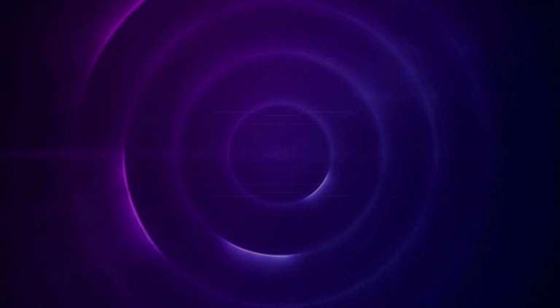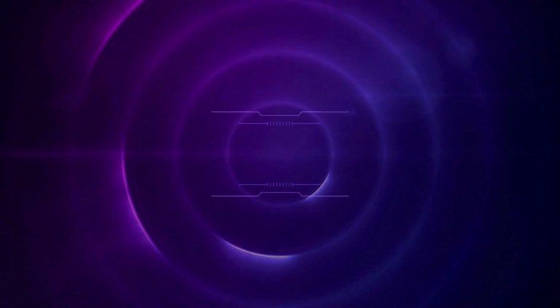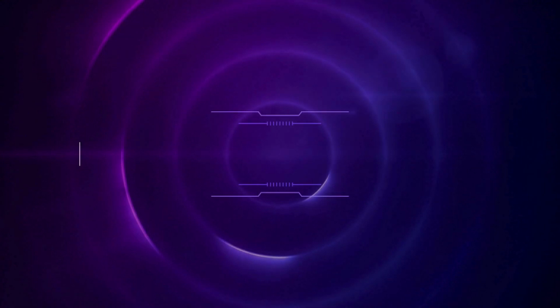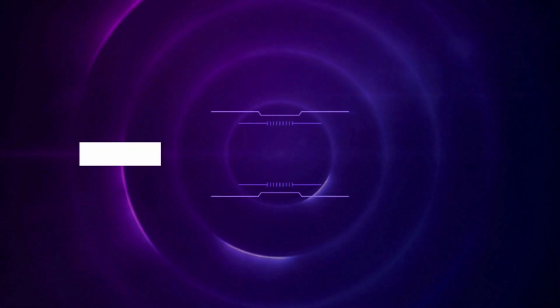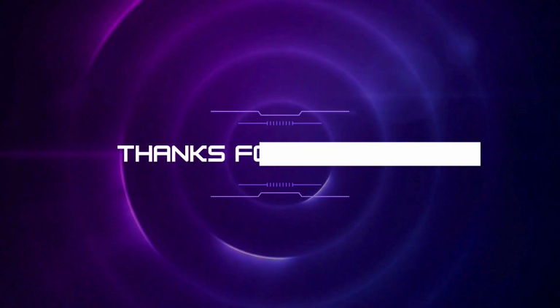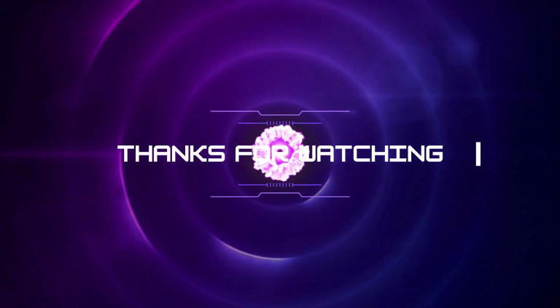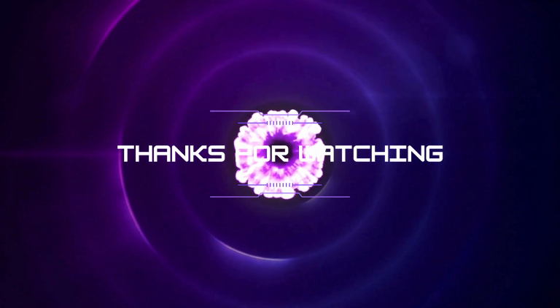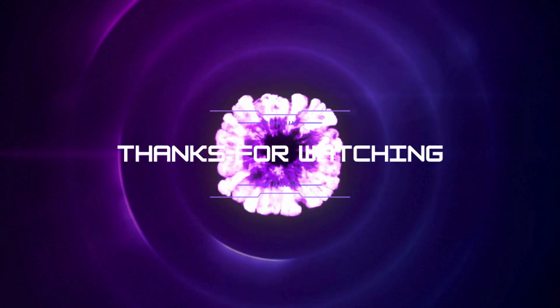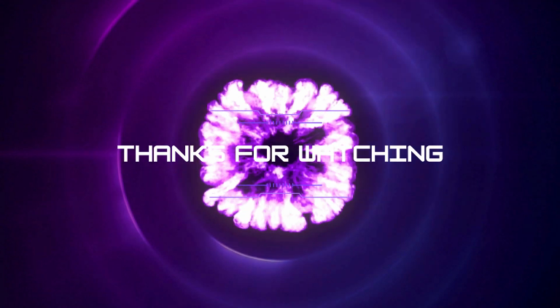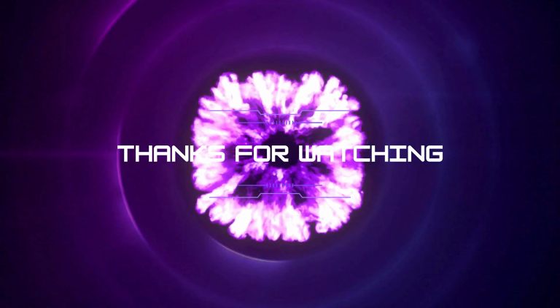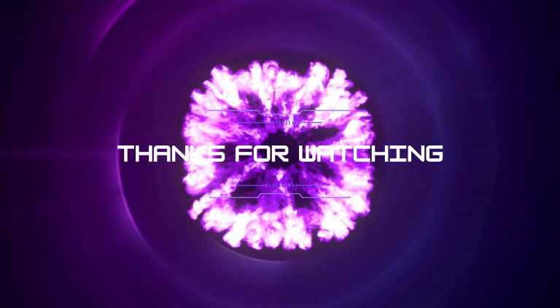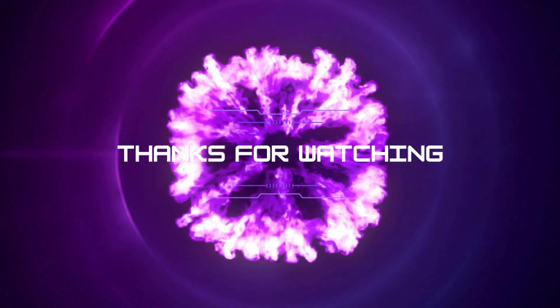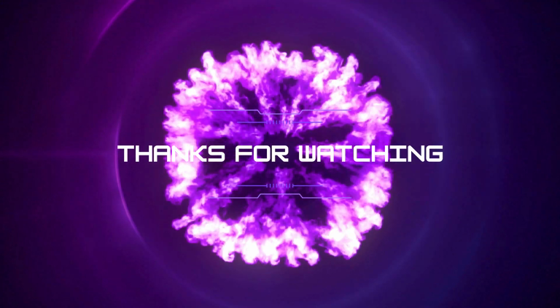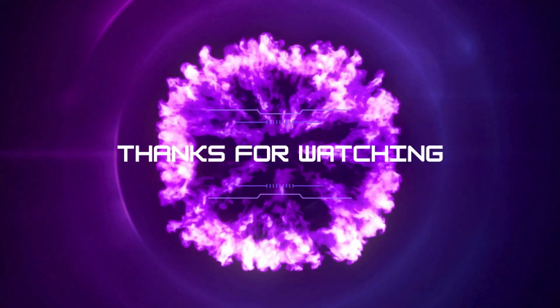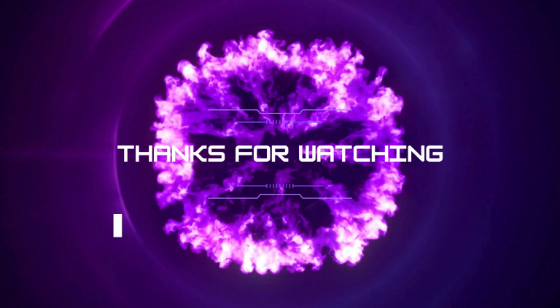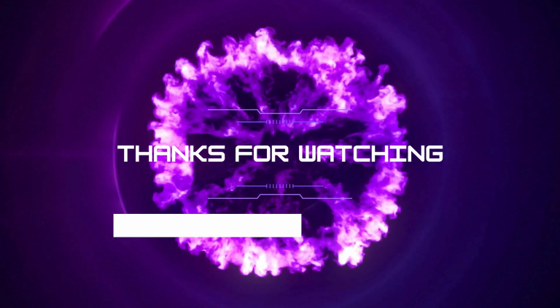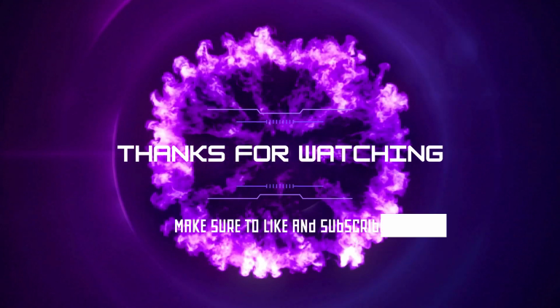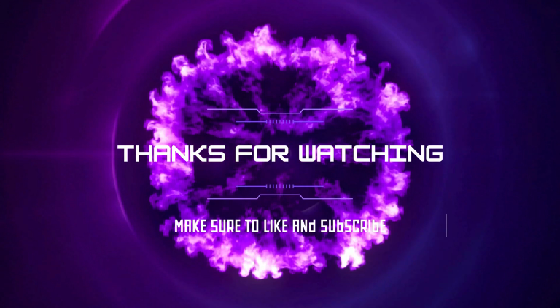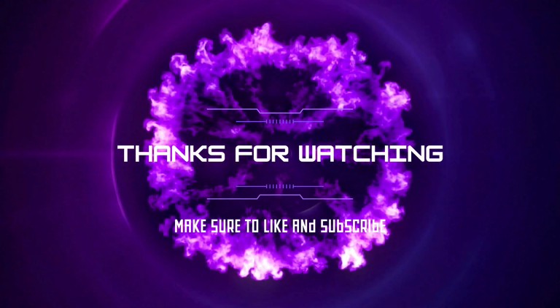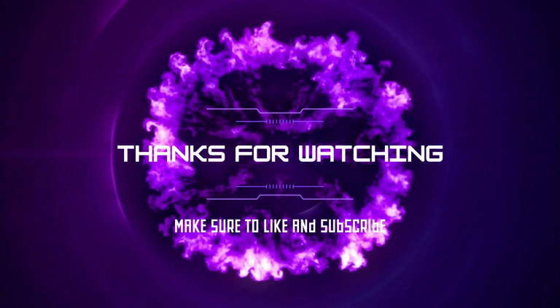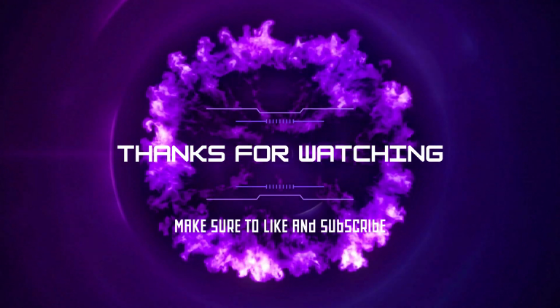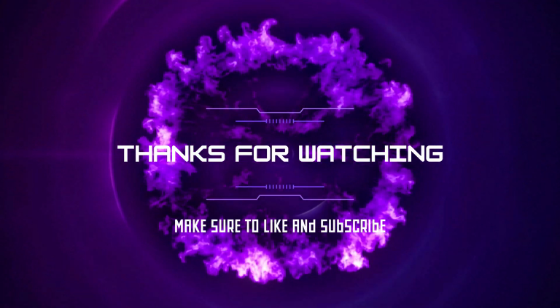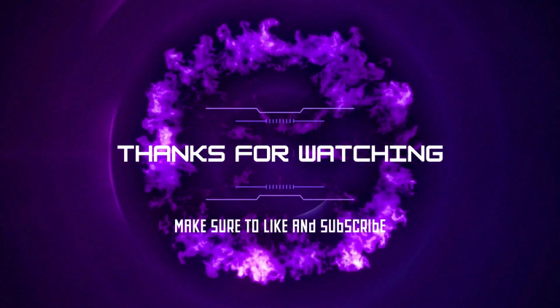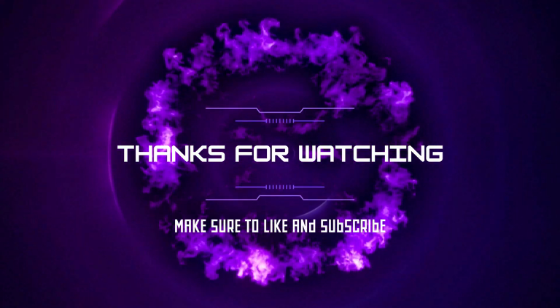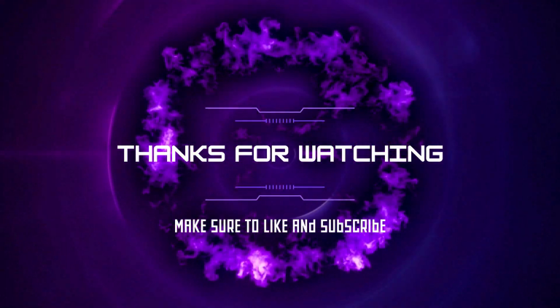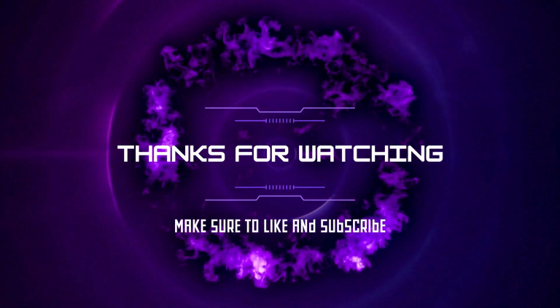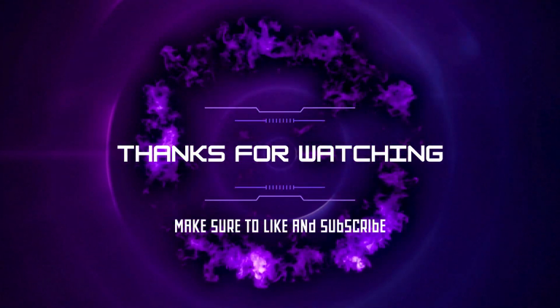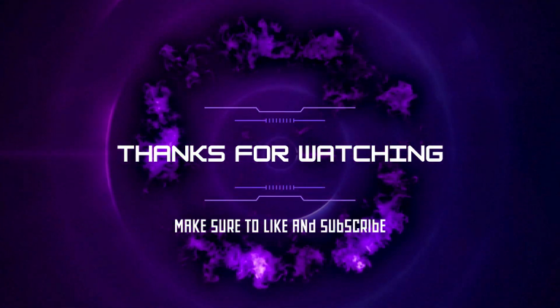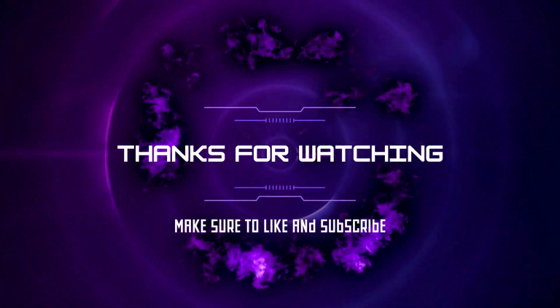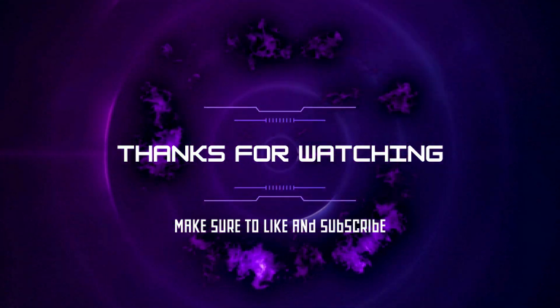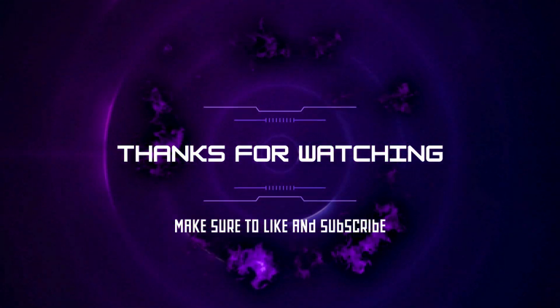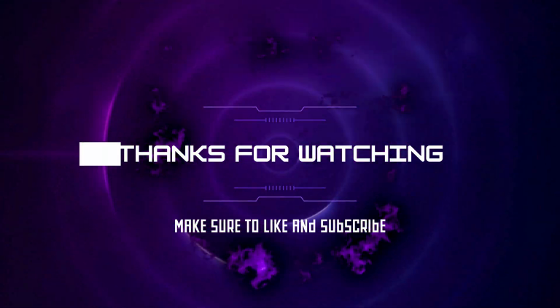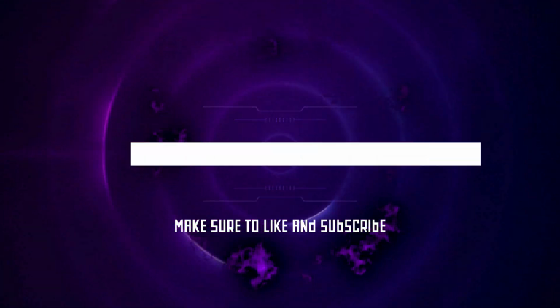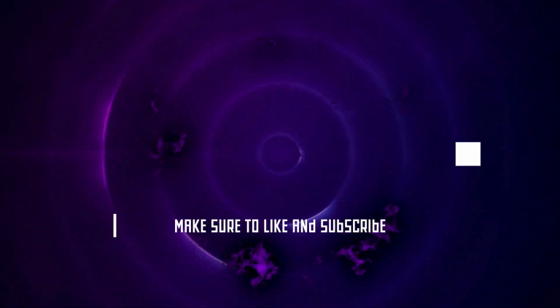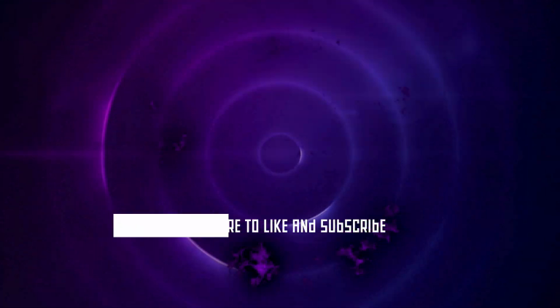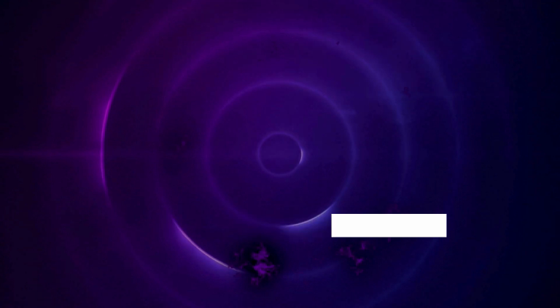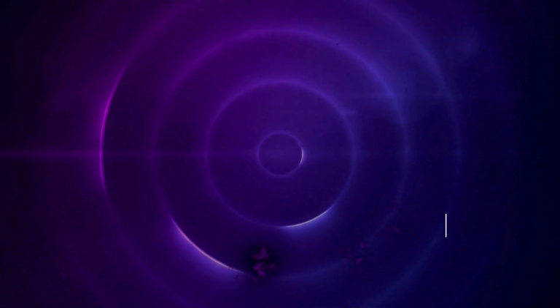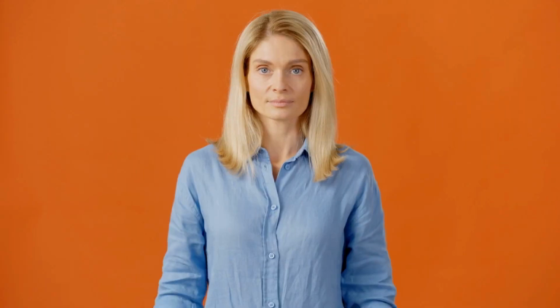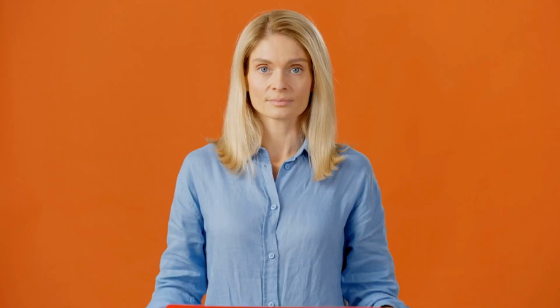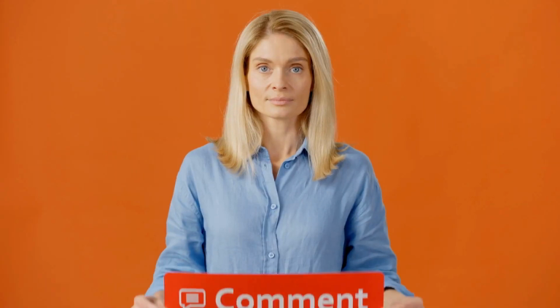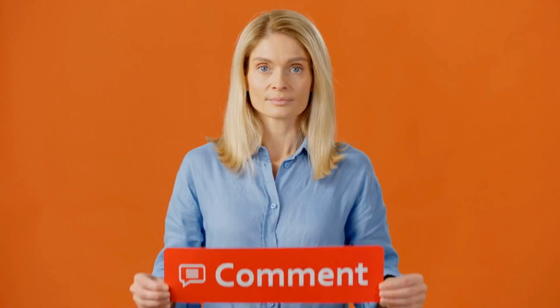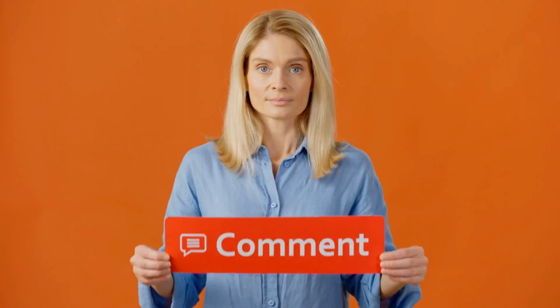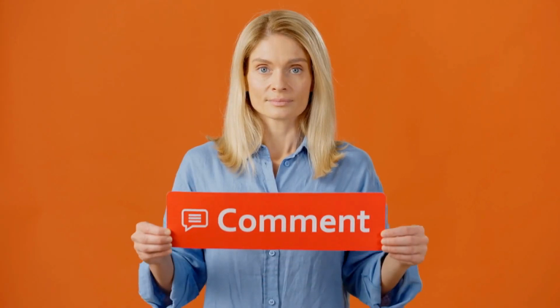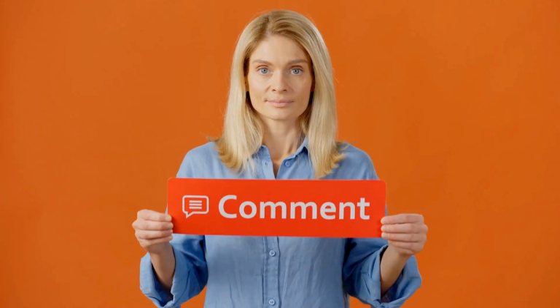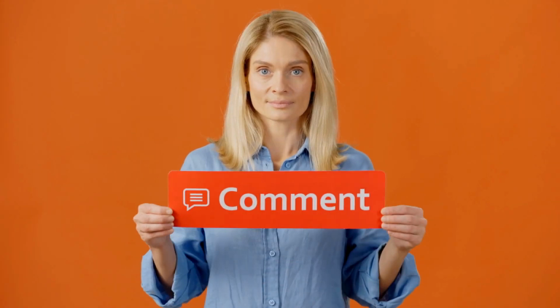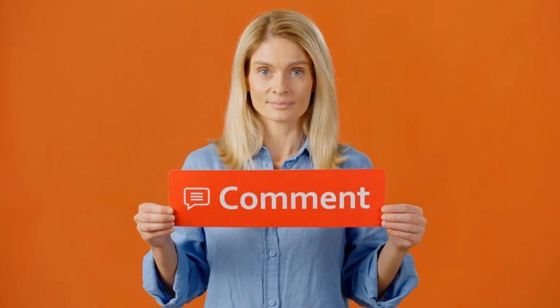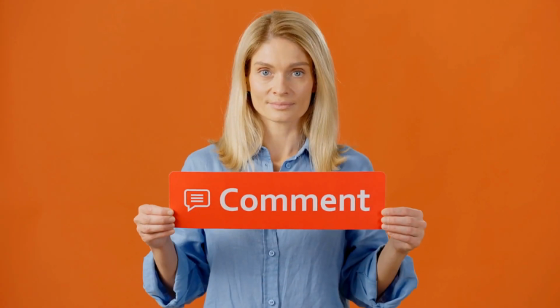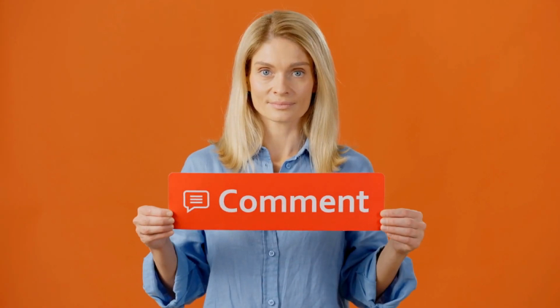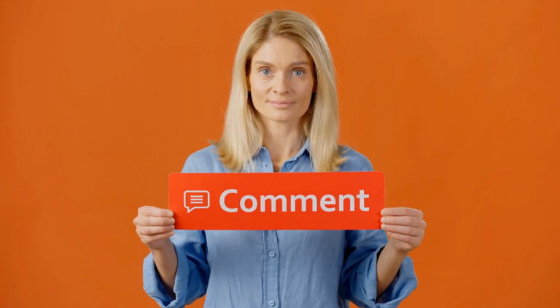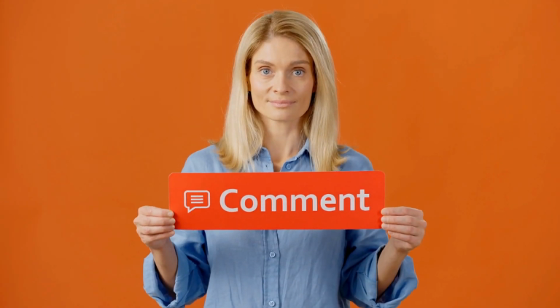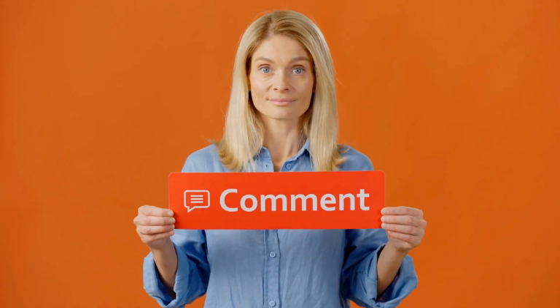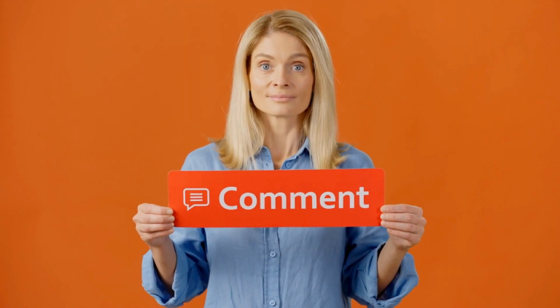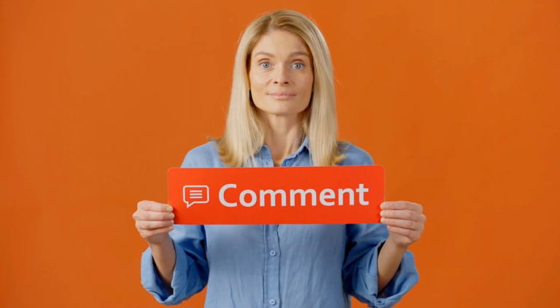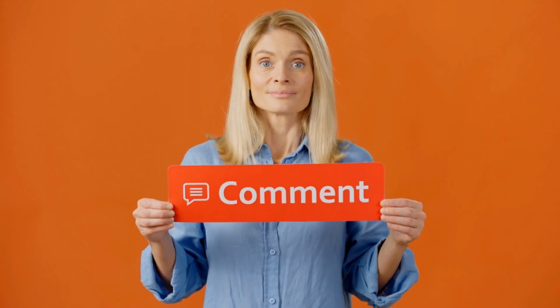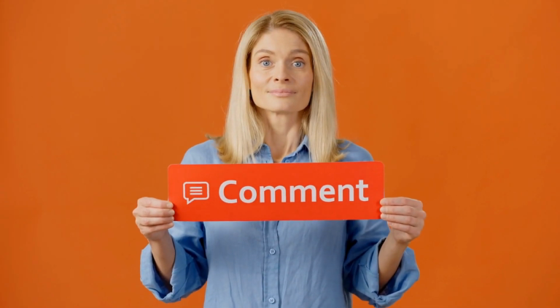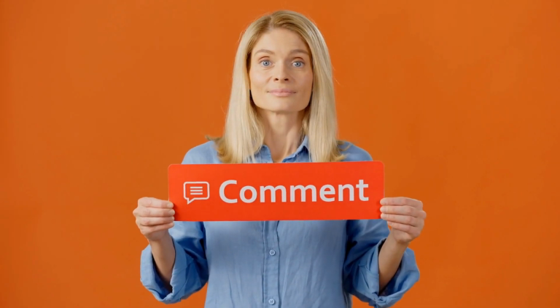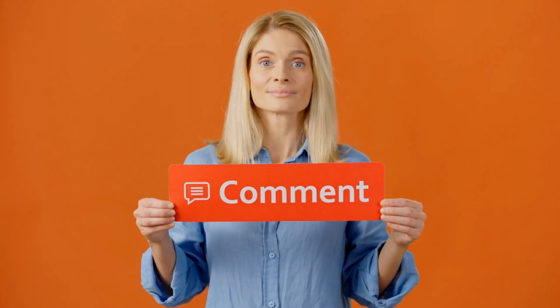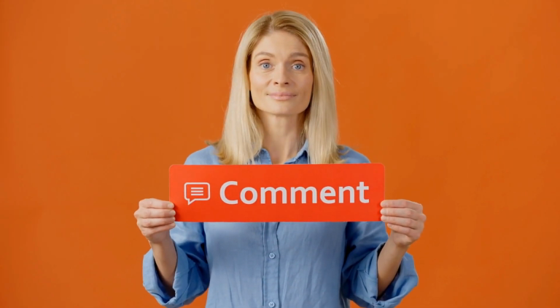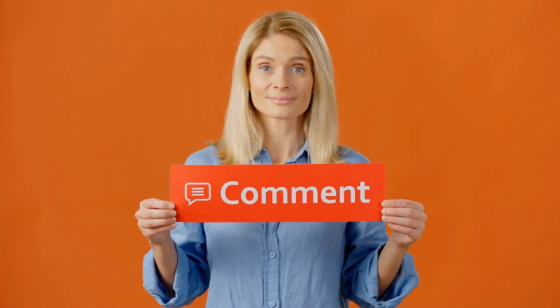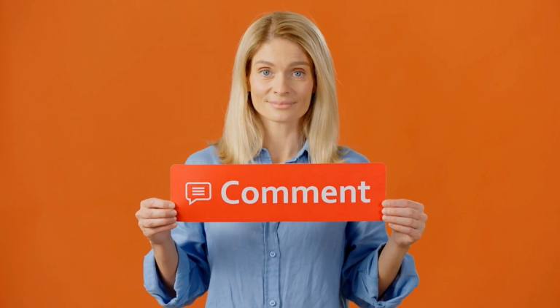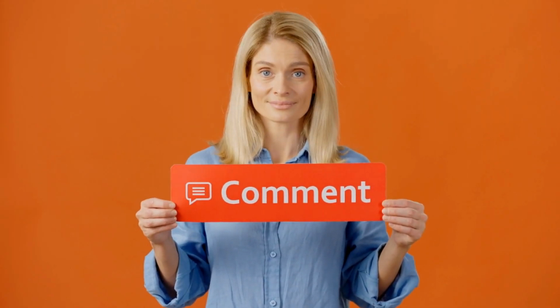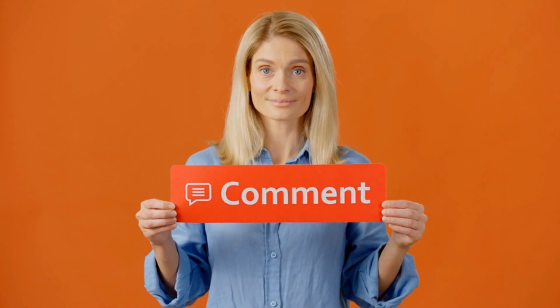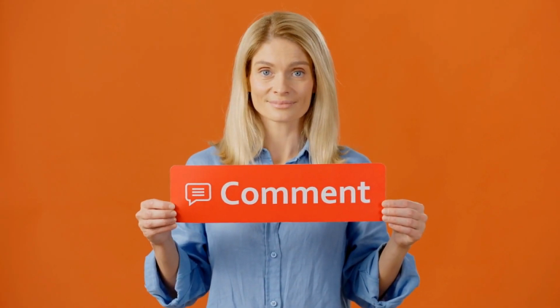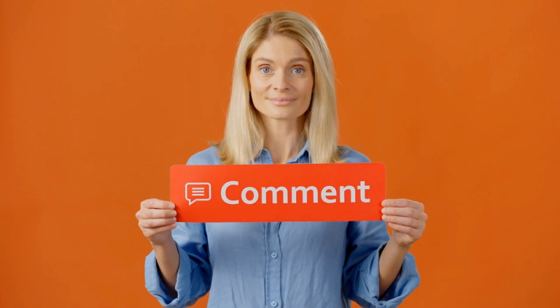Thank you for watching the video. Make sure to like and subscribe, and feel free to comment if everything worked or if you have any questions.